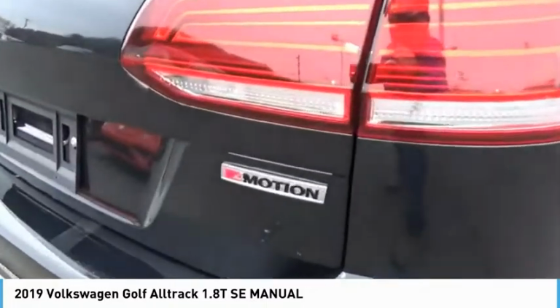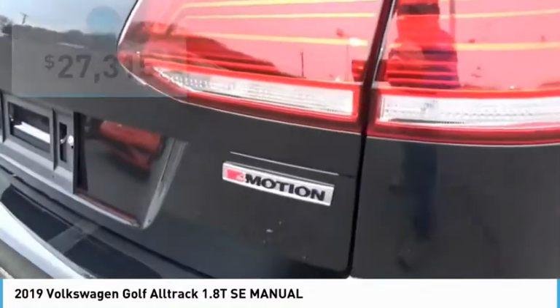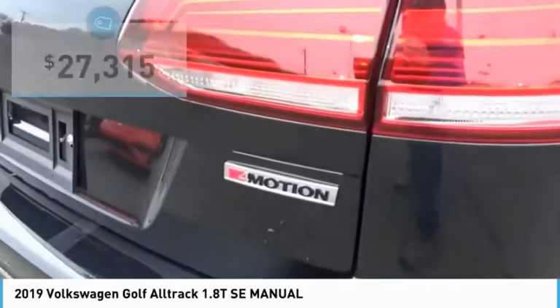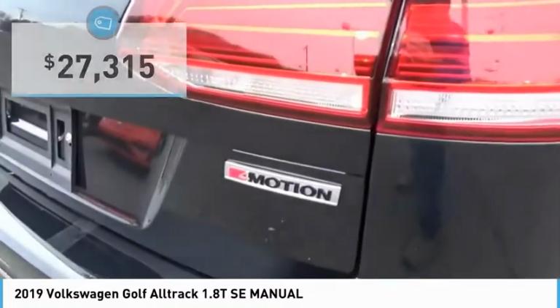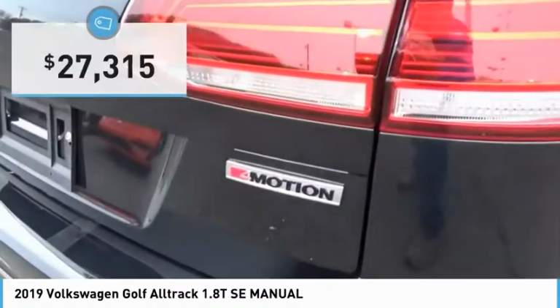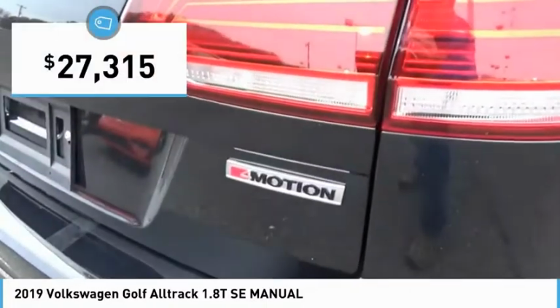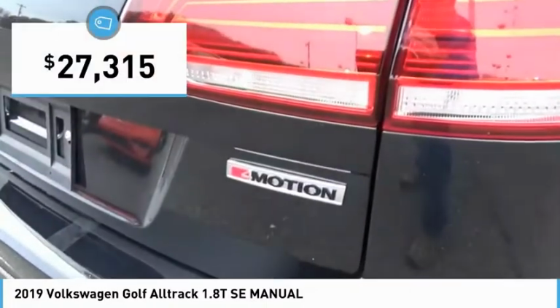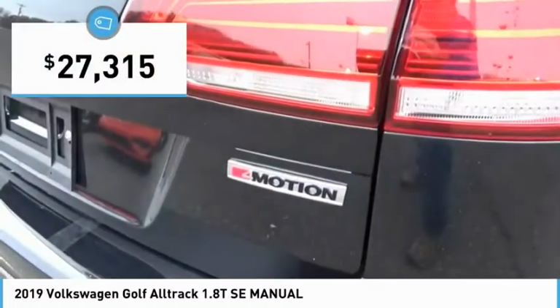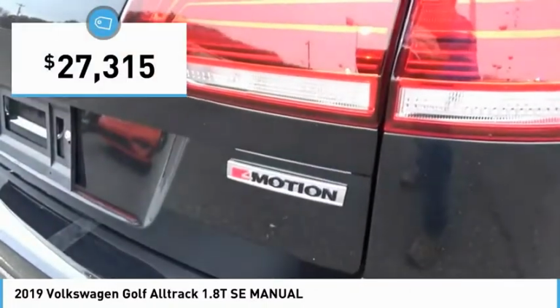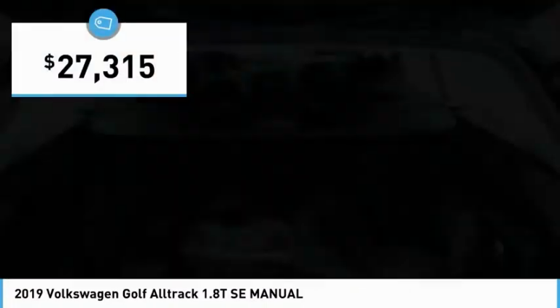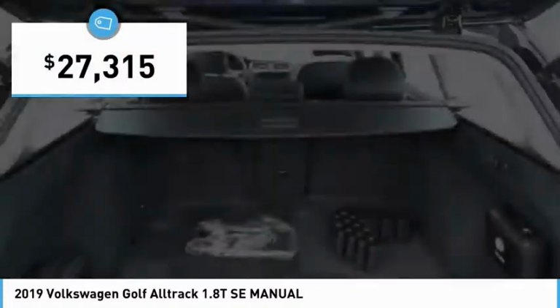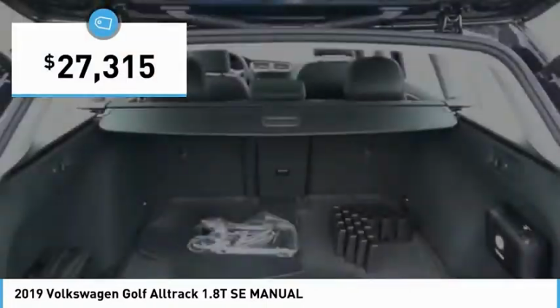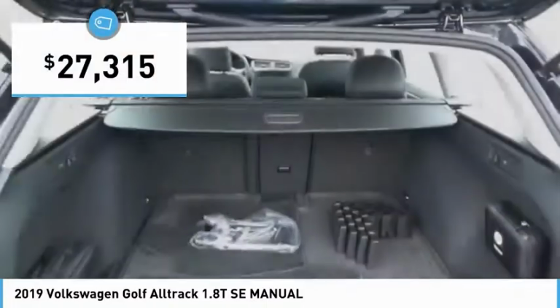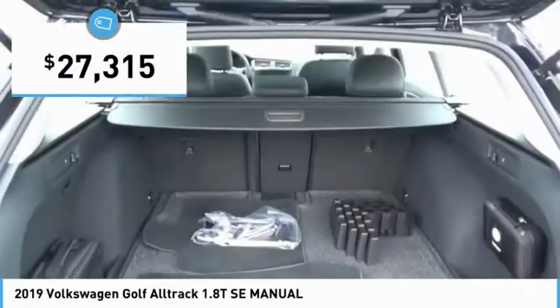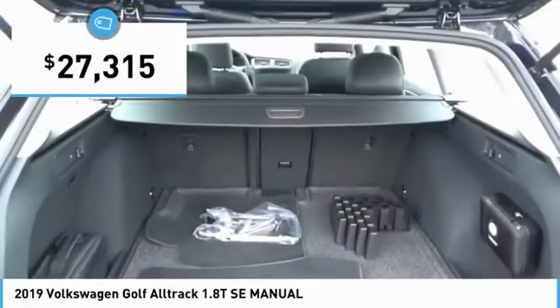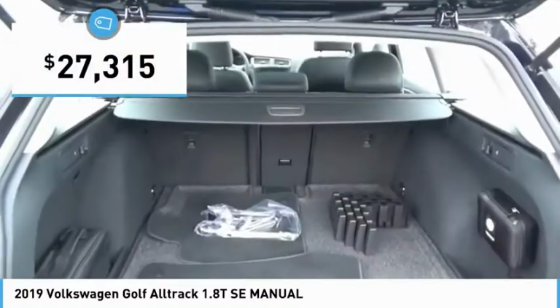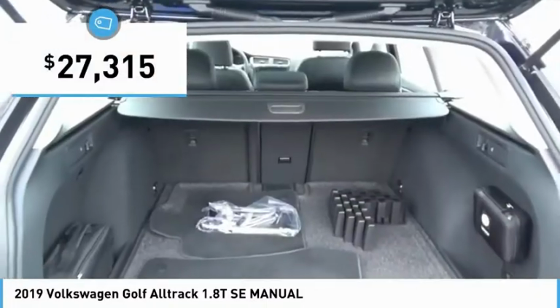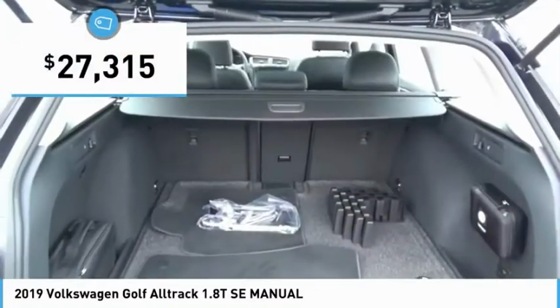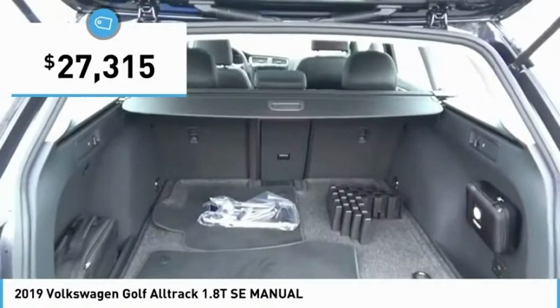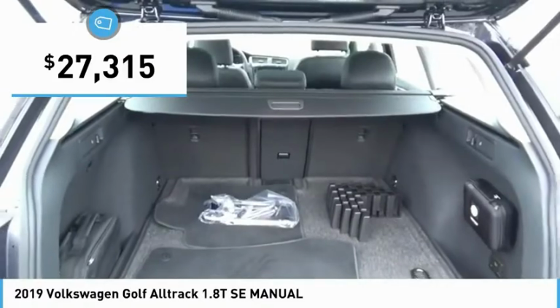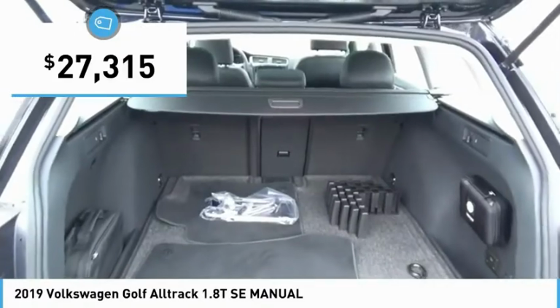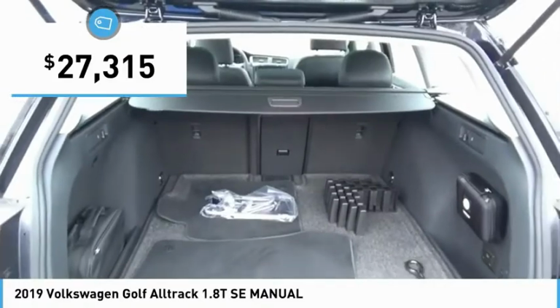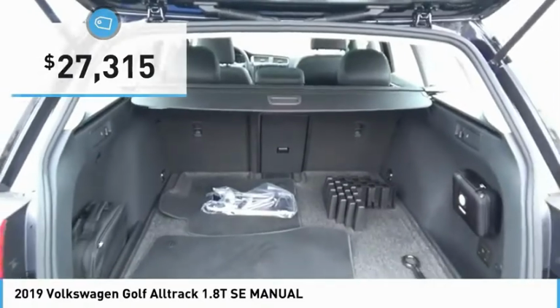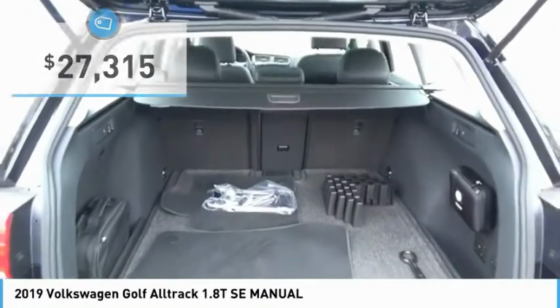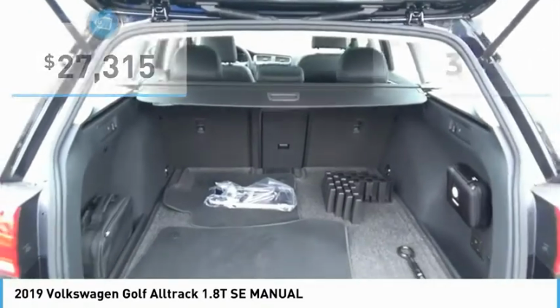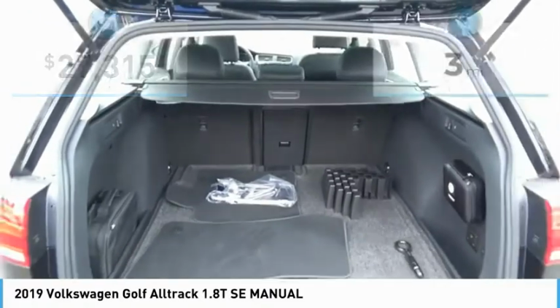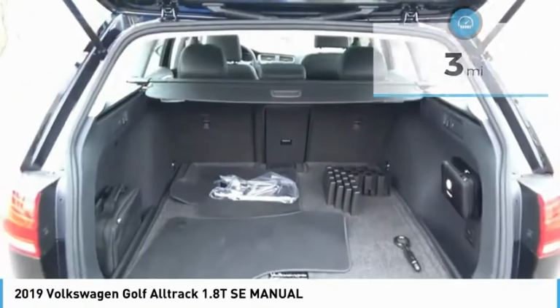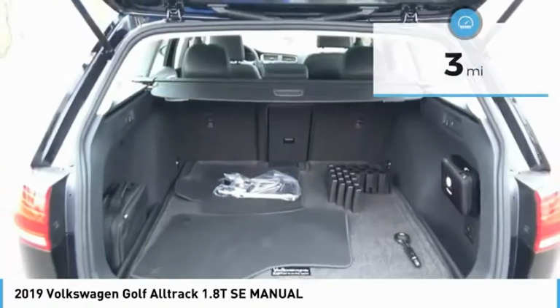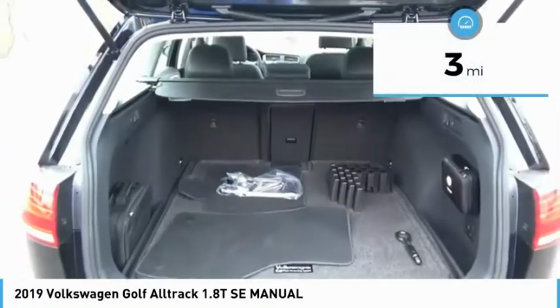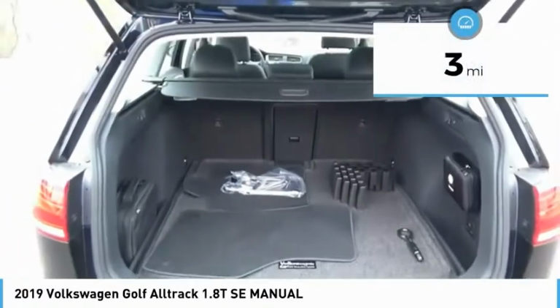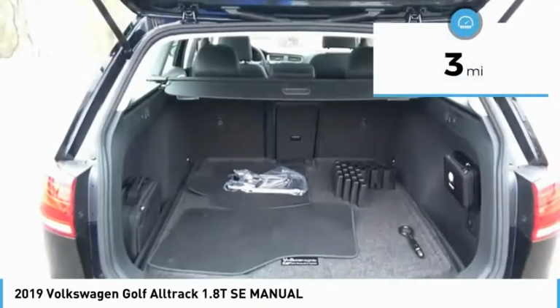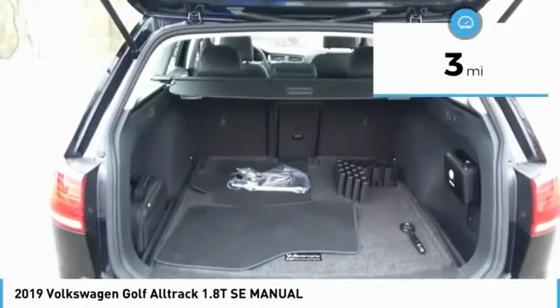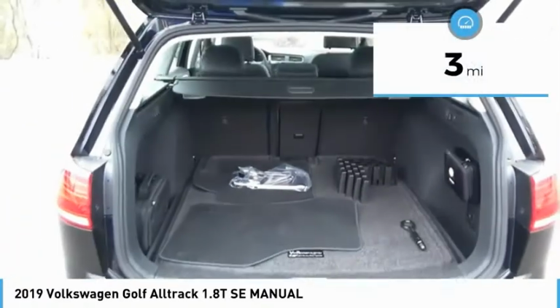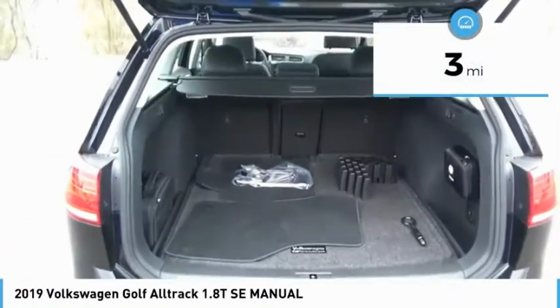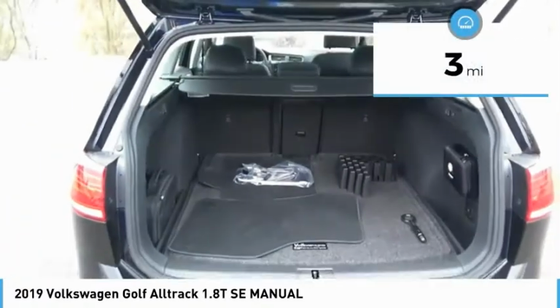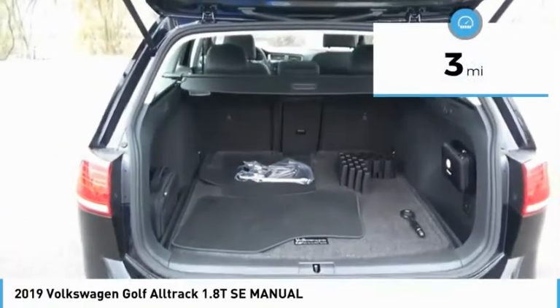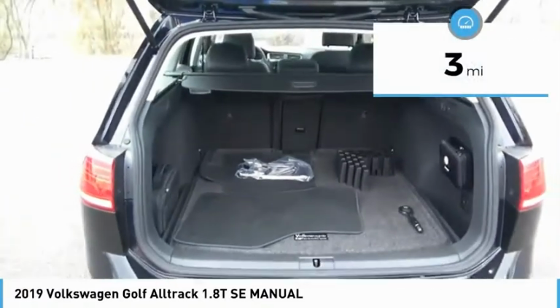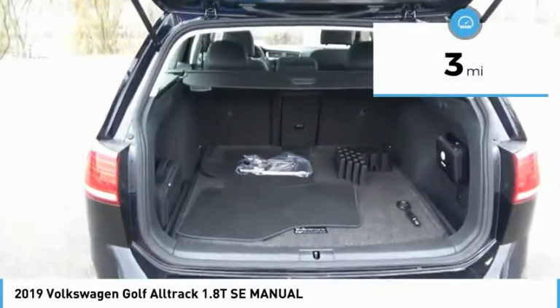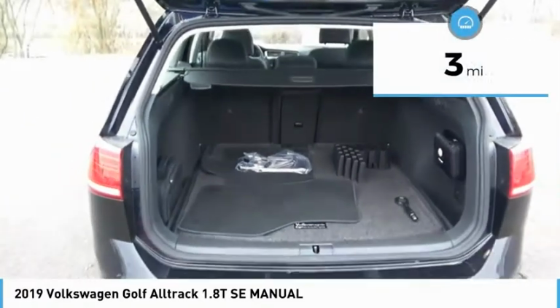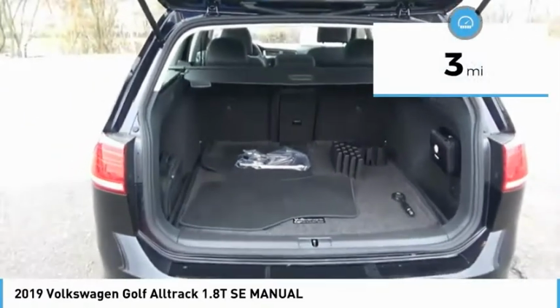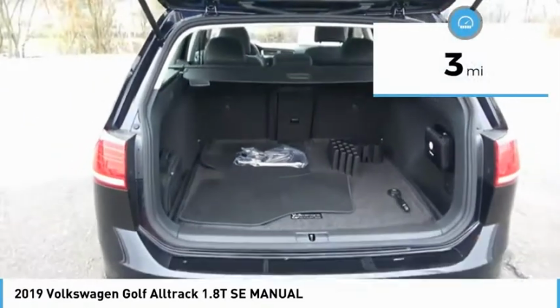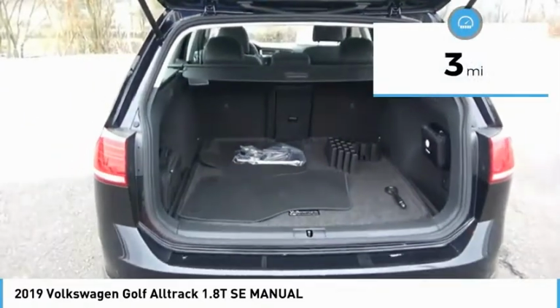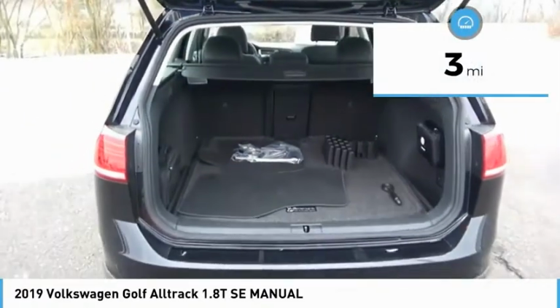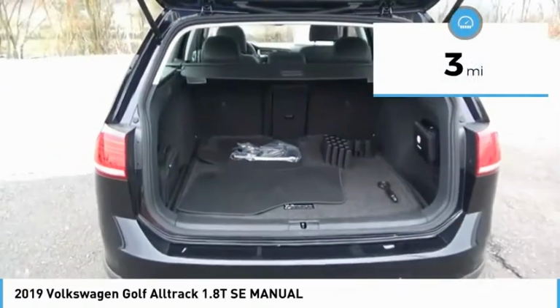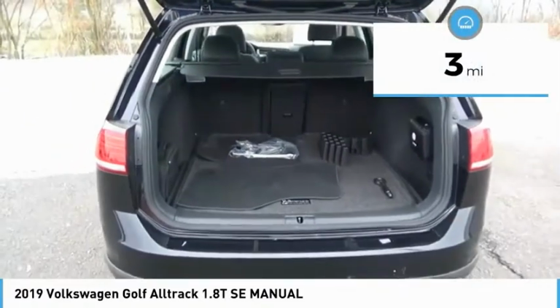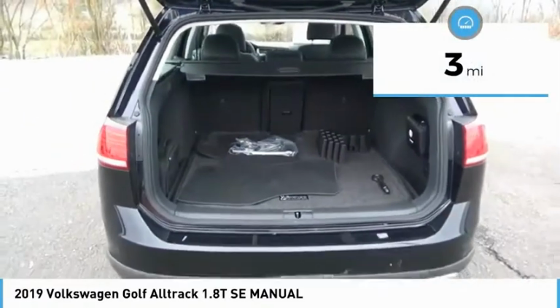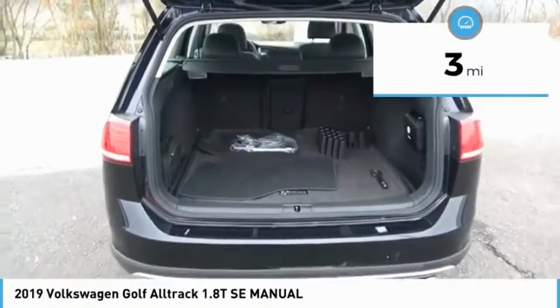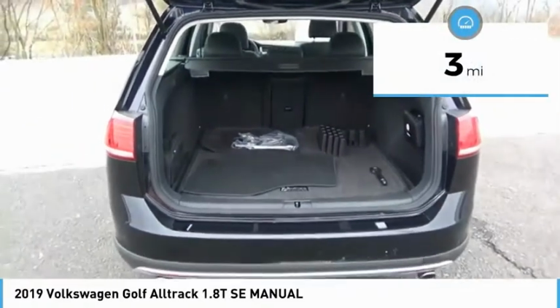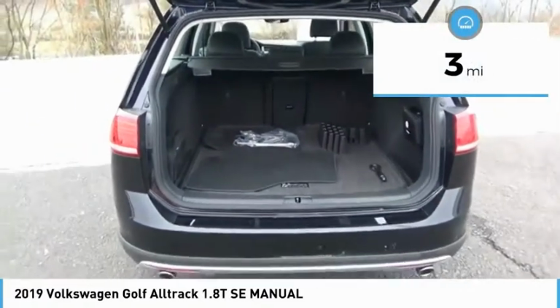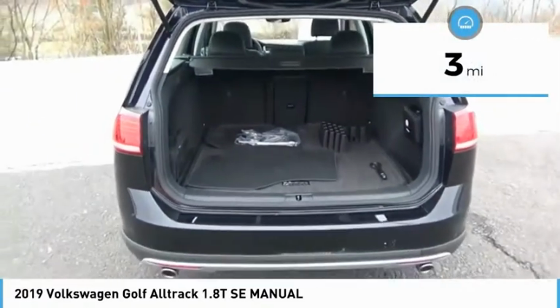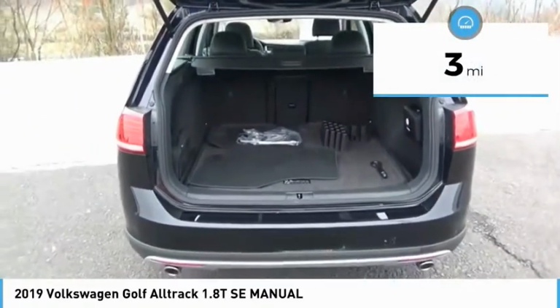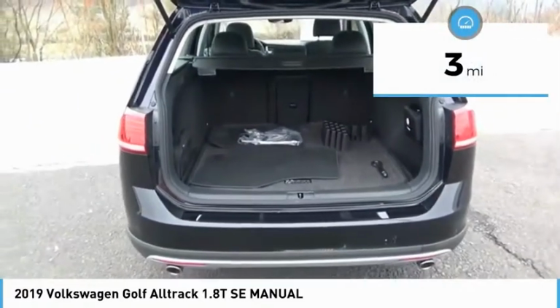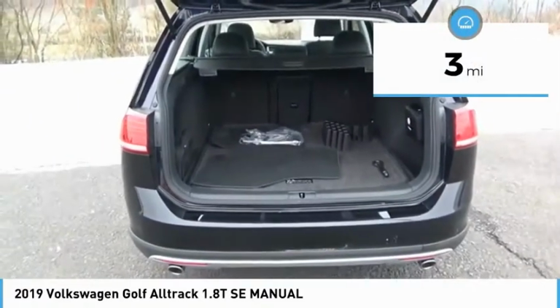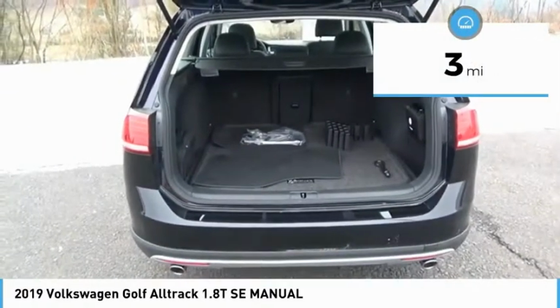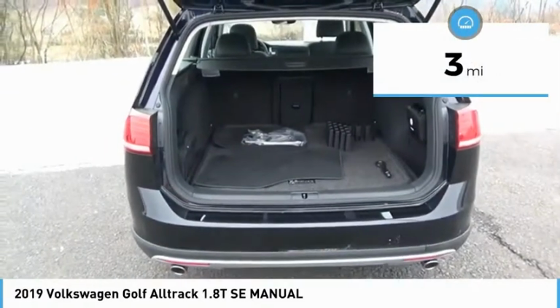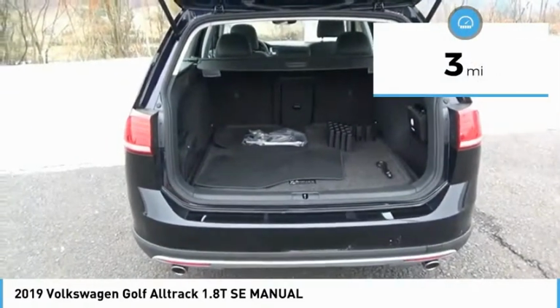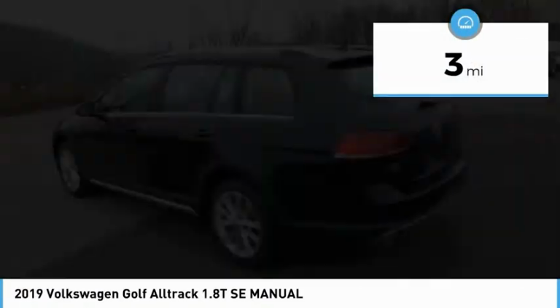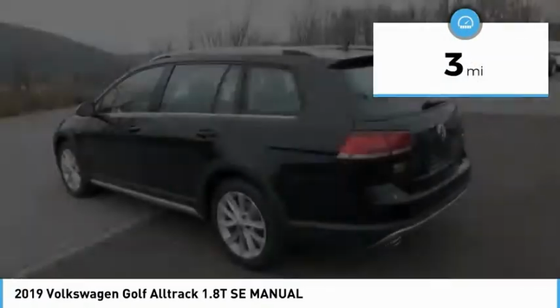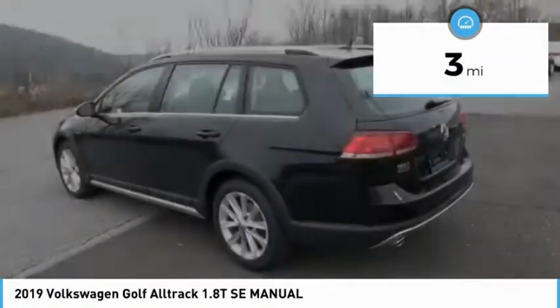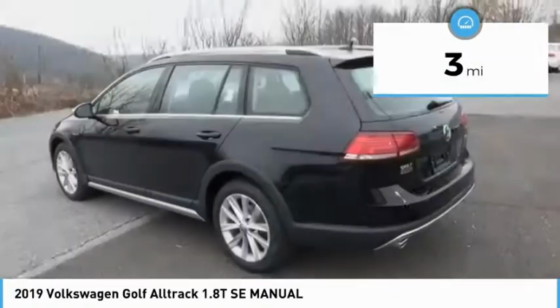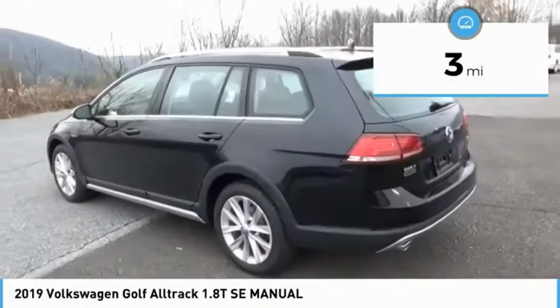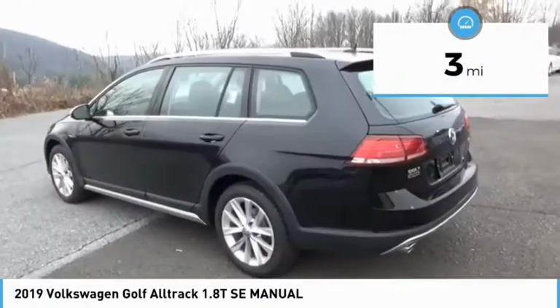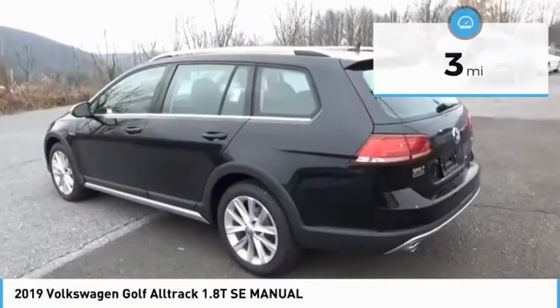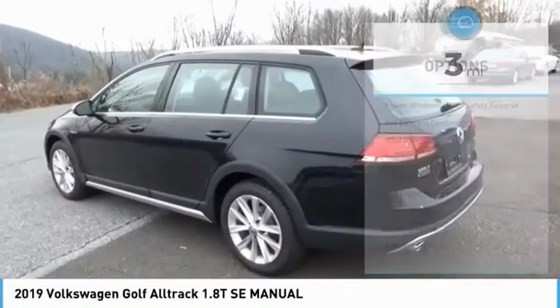And is priced below $30,000. This vehicle has less than 100 miles. Here are some of this vehicle's great options.